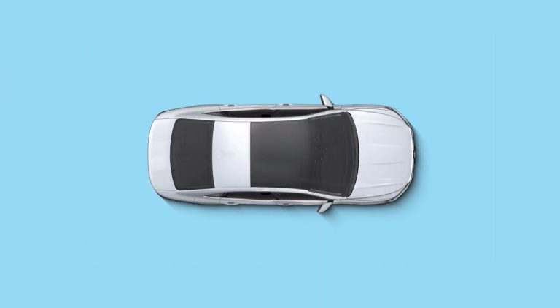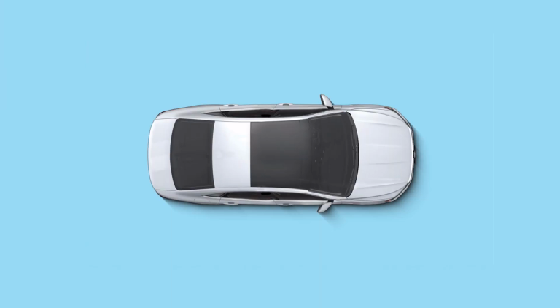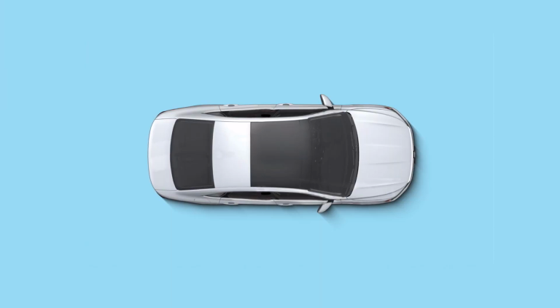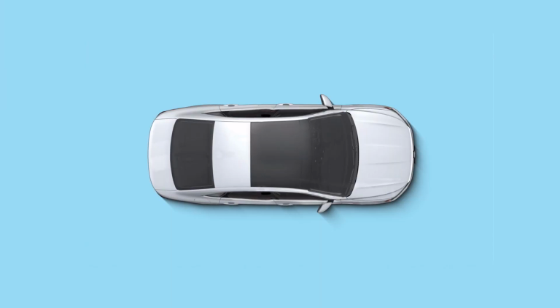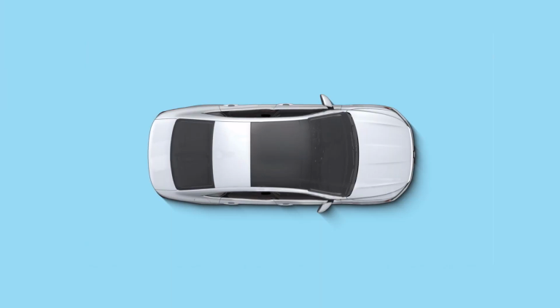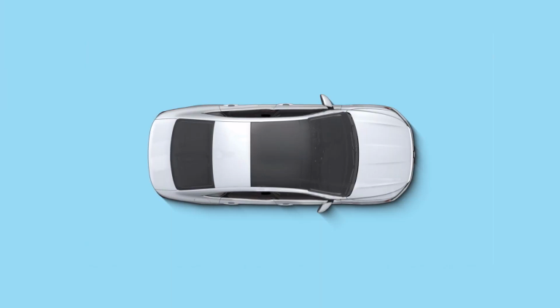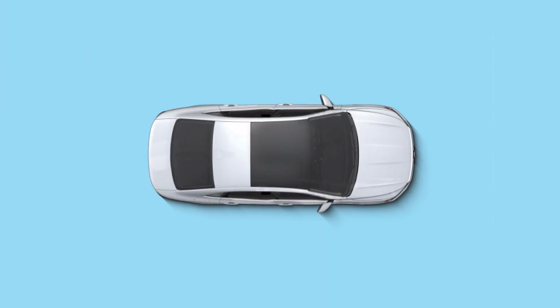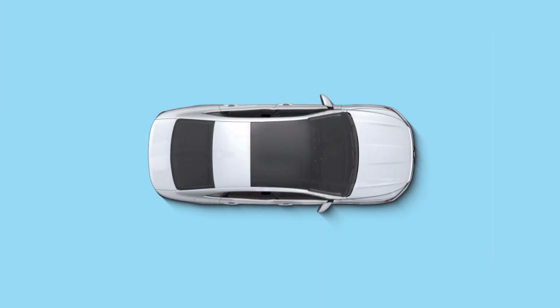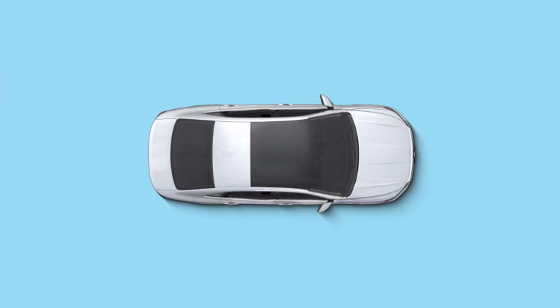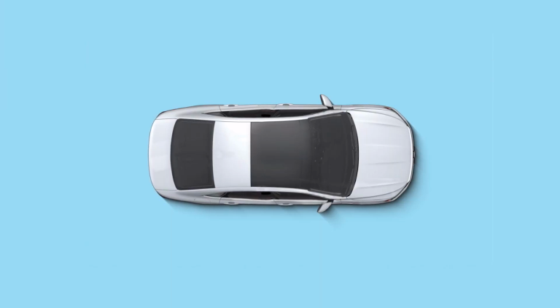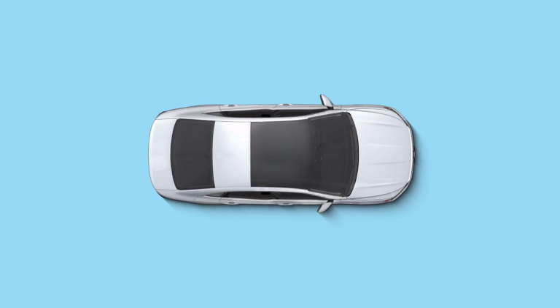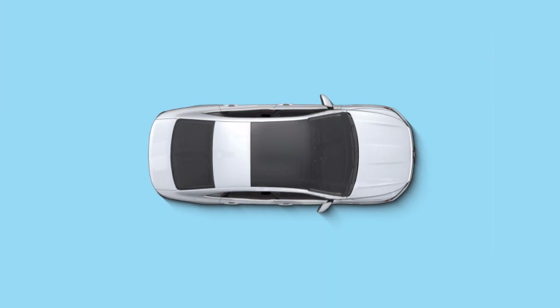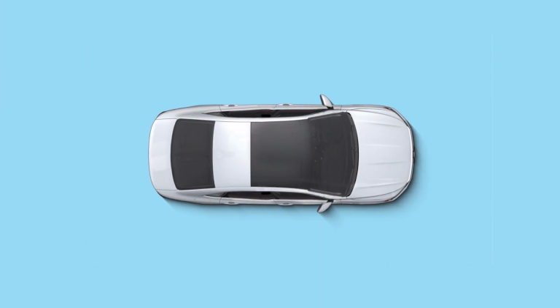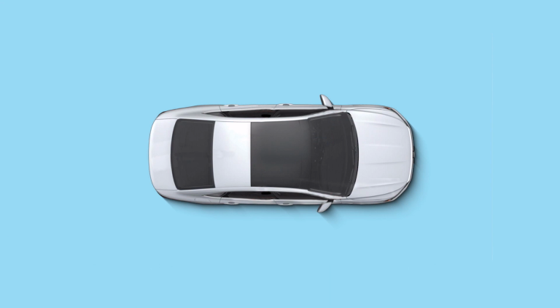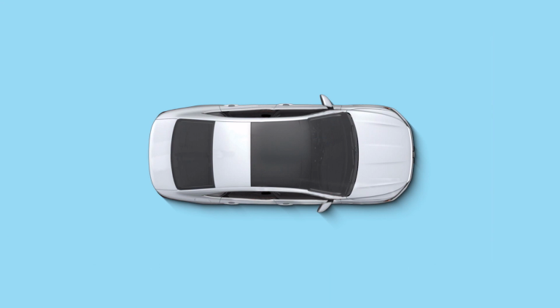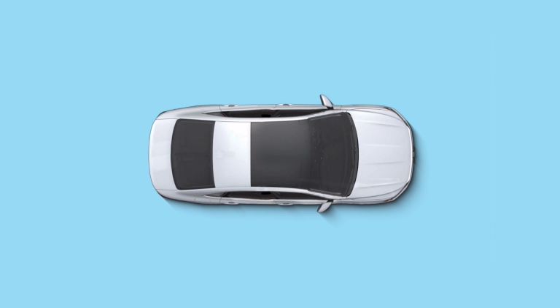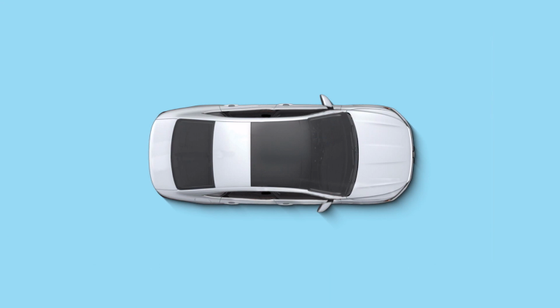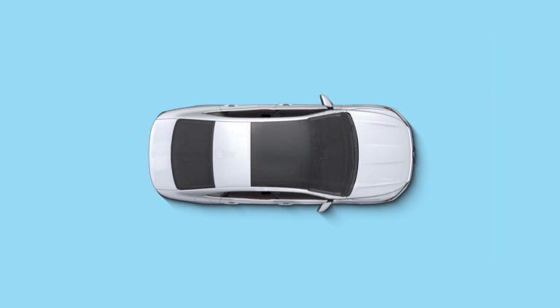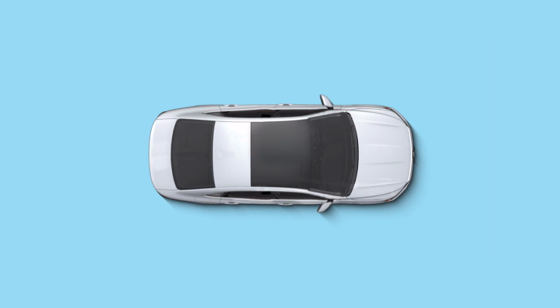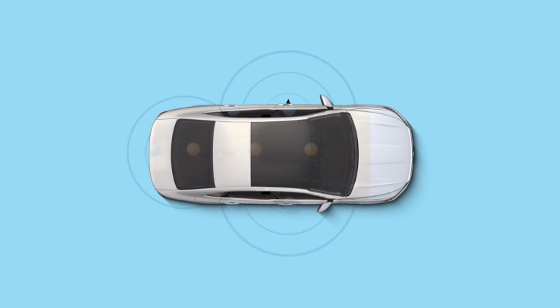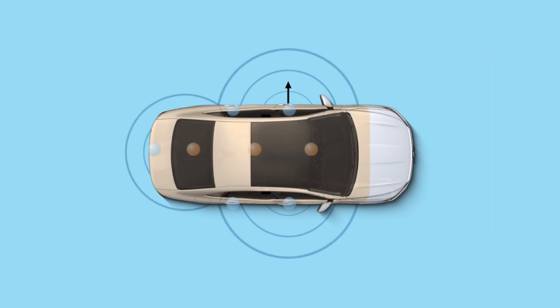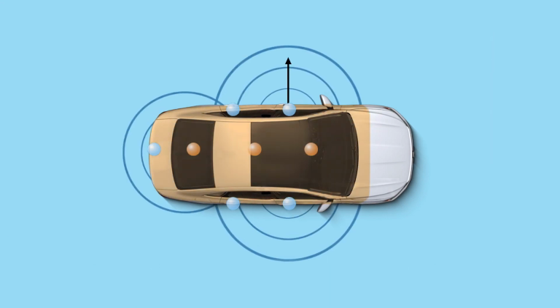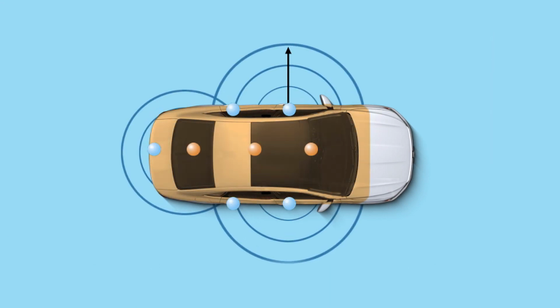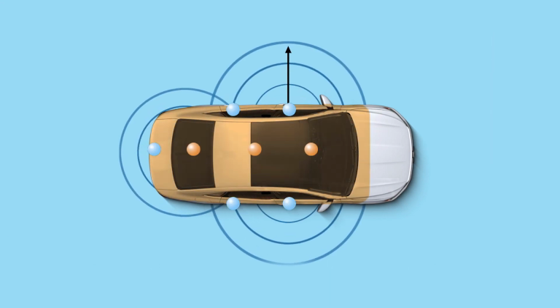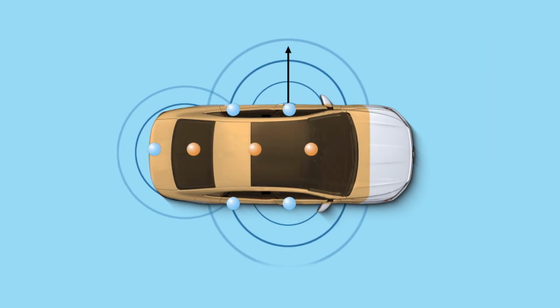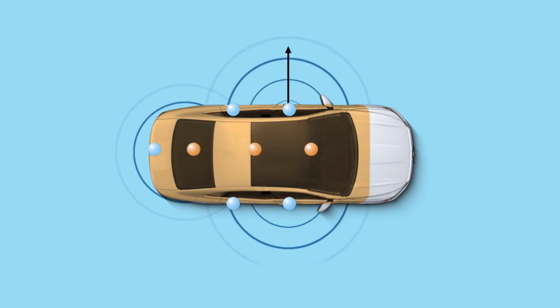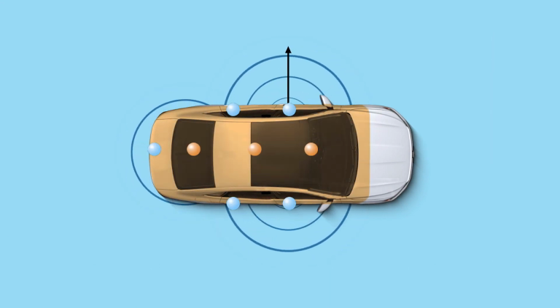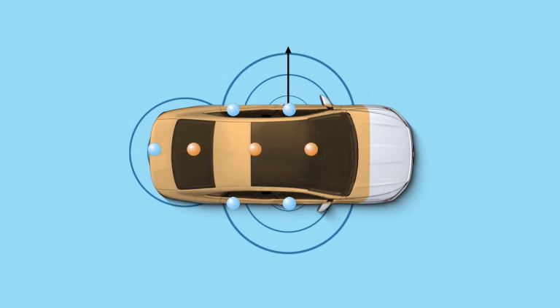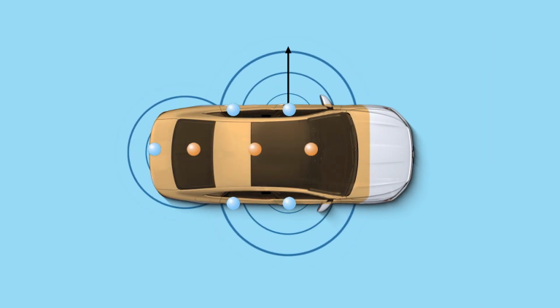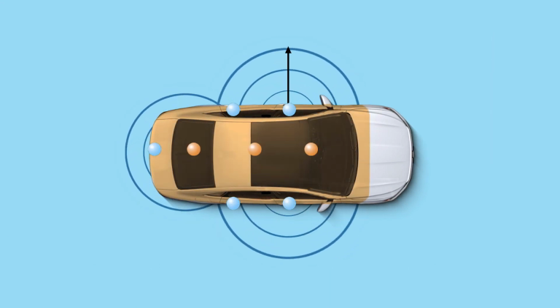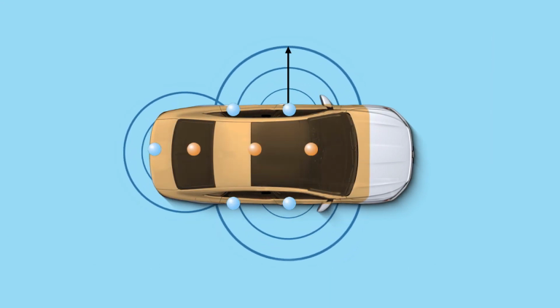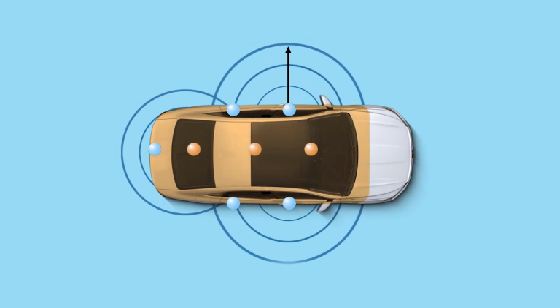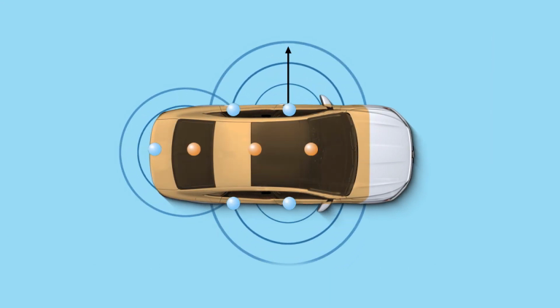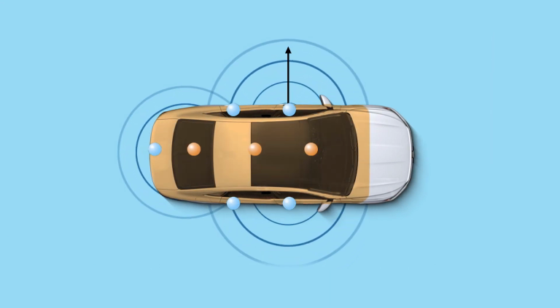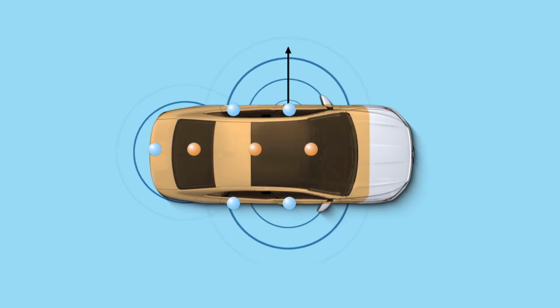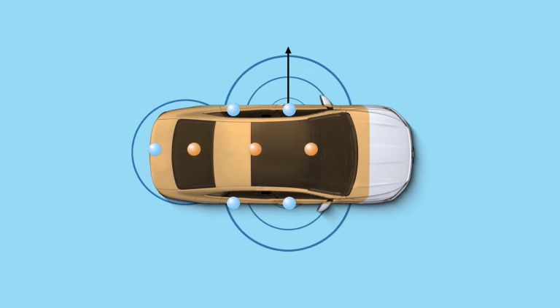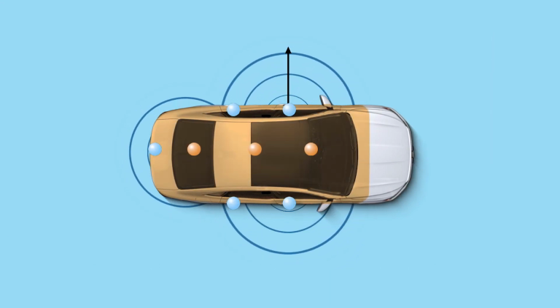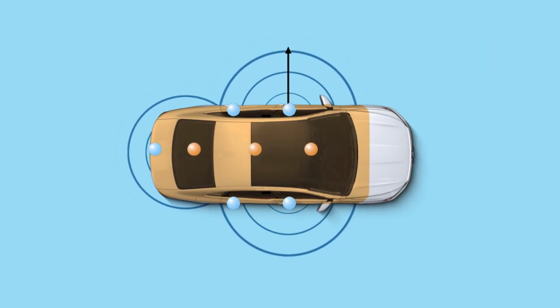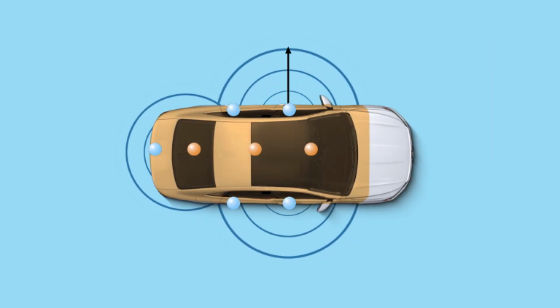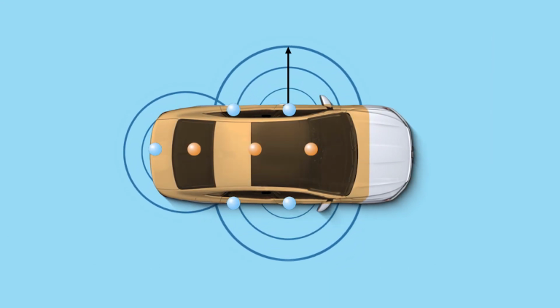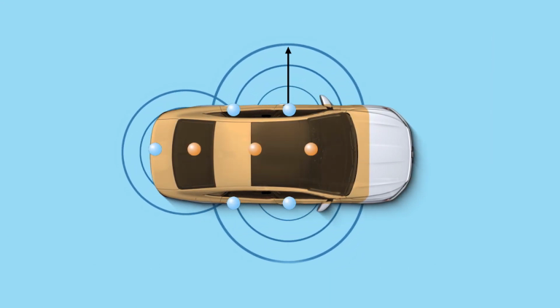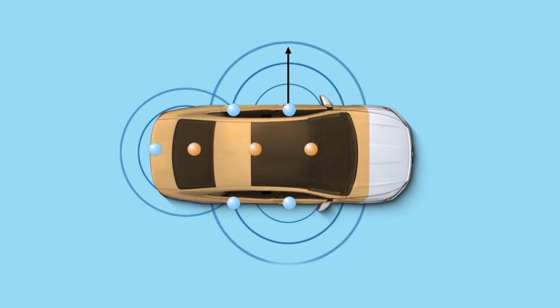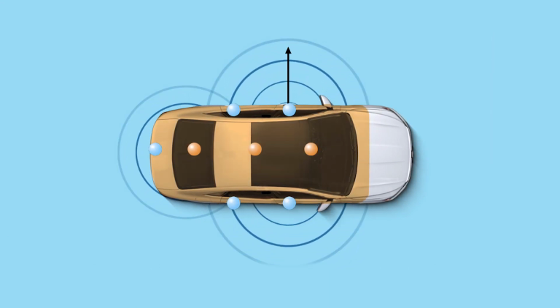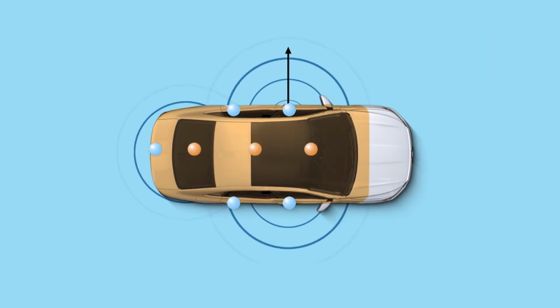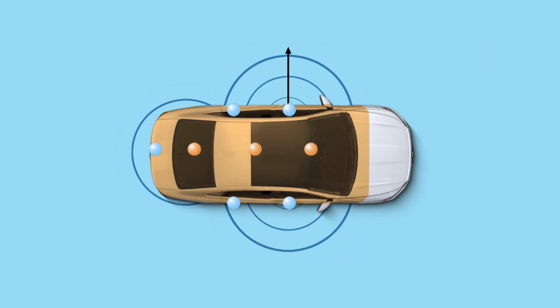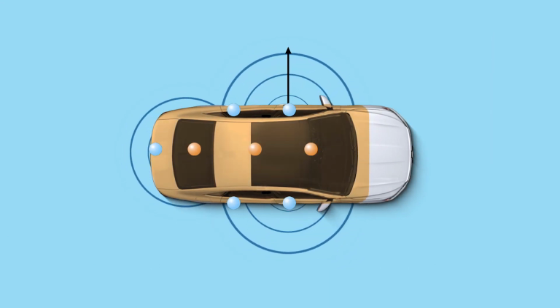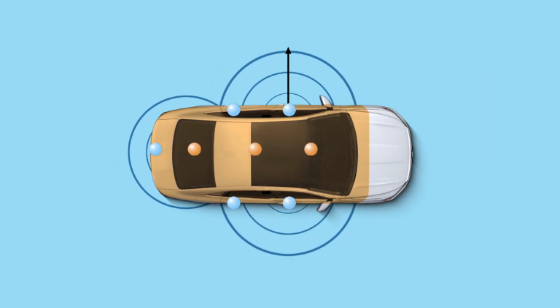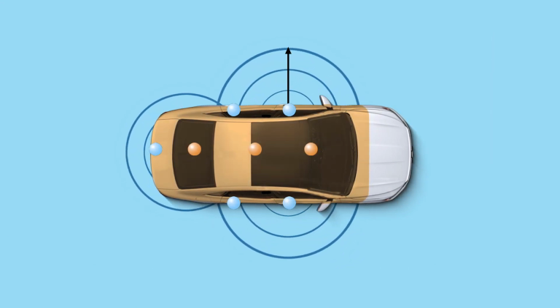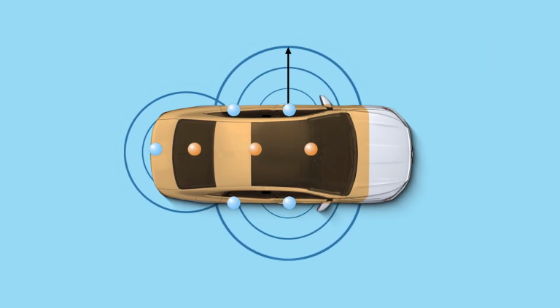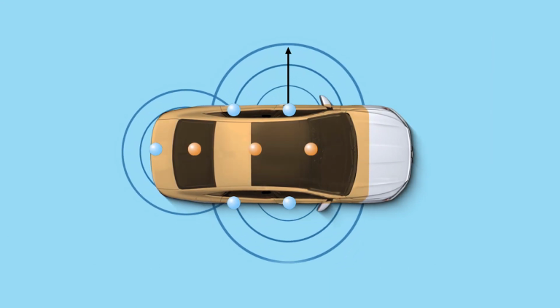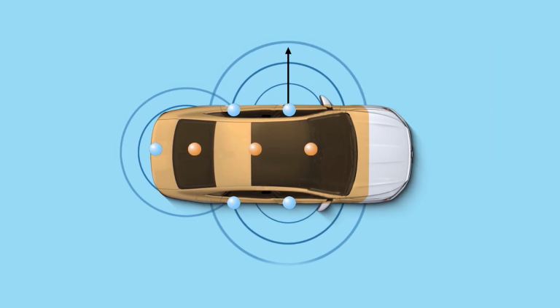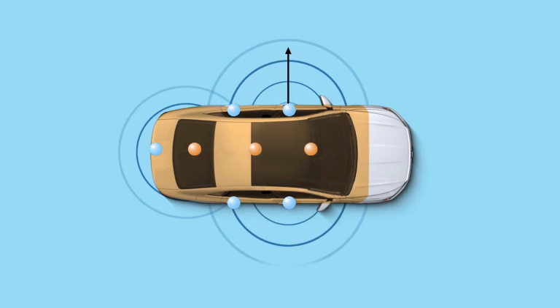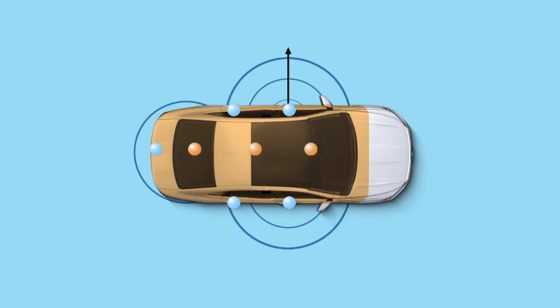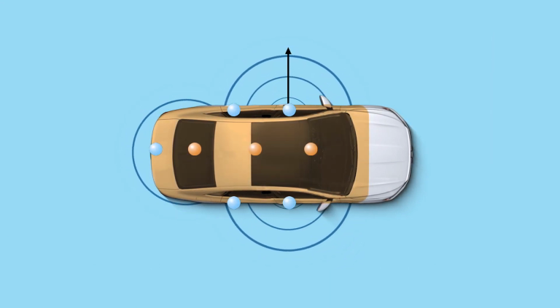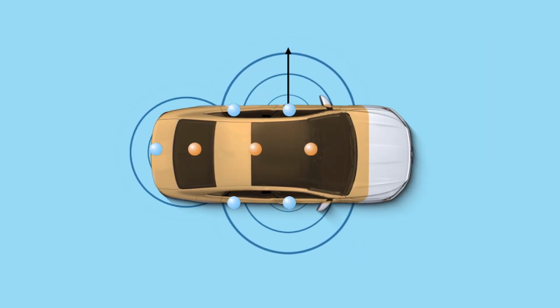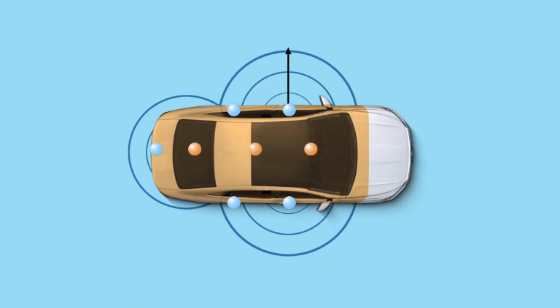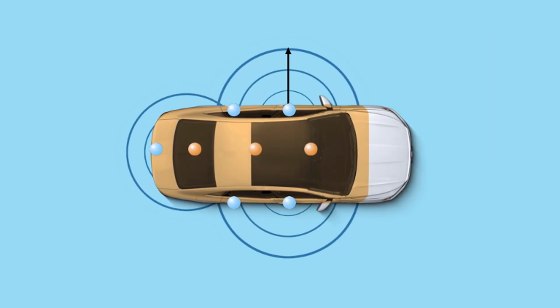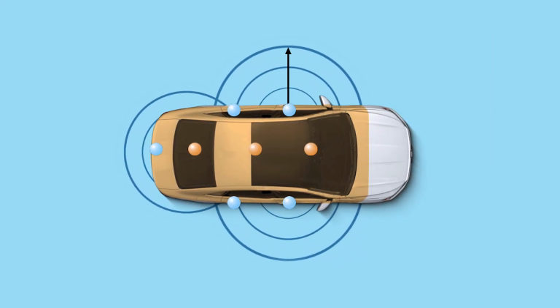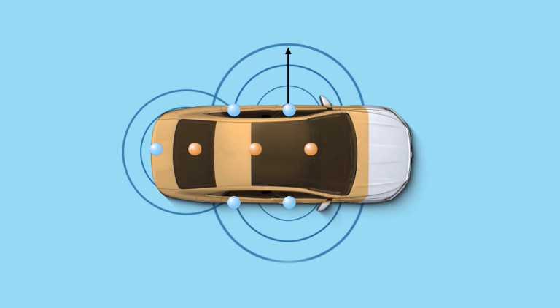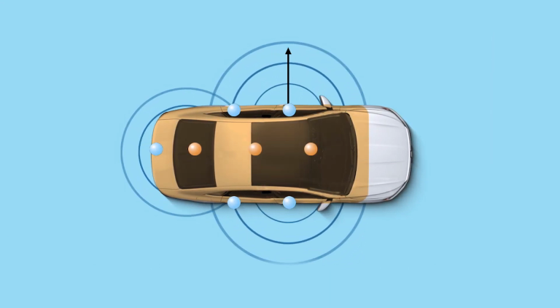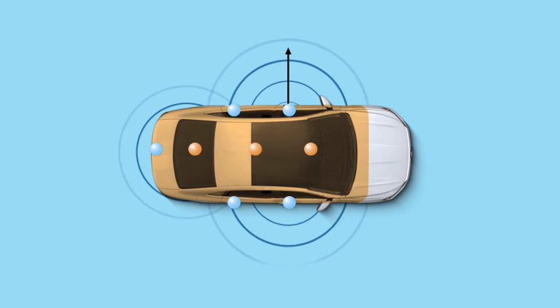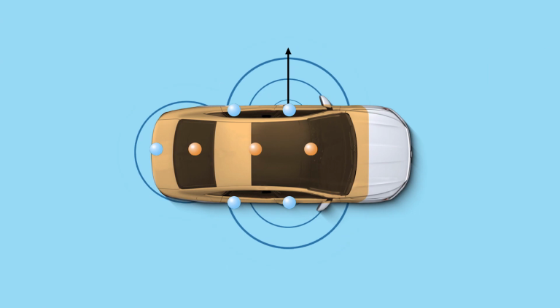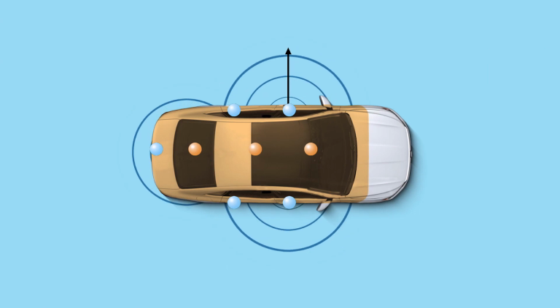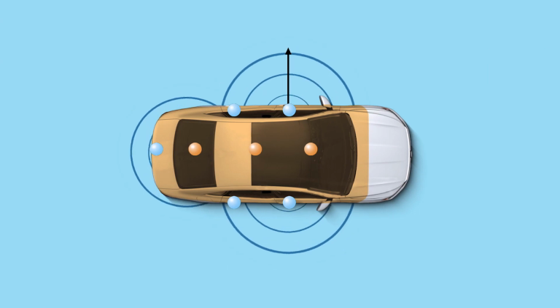Before the easy open feature will operate, the key must be within range of the trunk lid — in your hand, pocket, or purse.